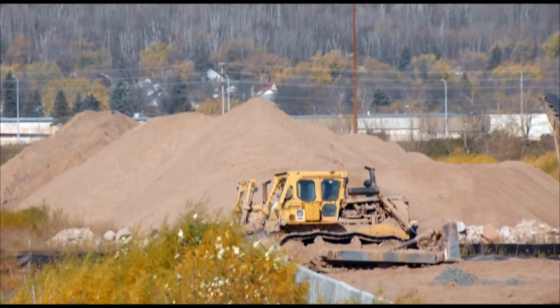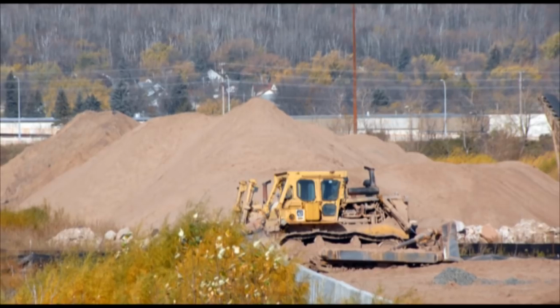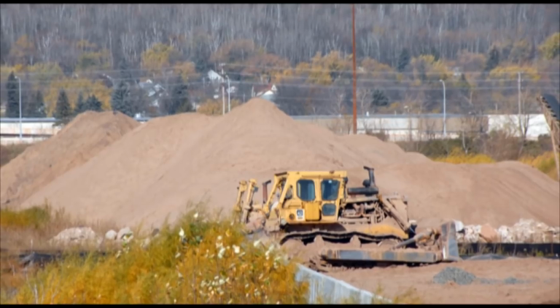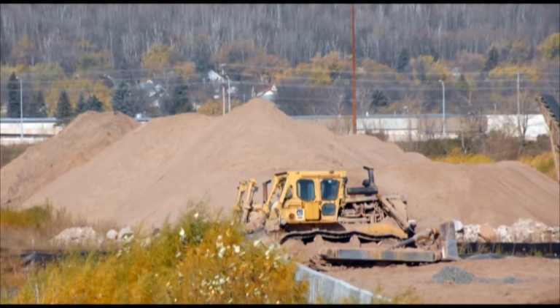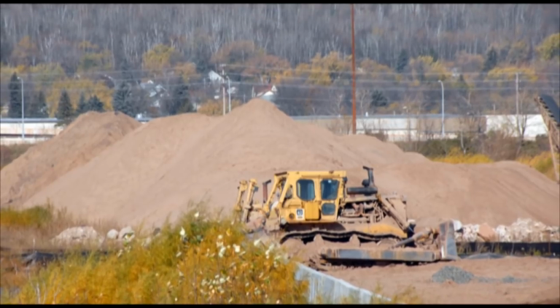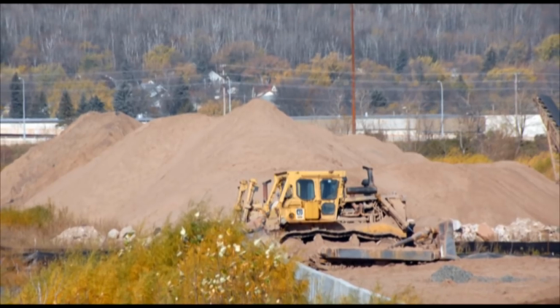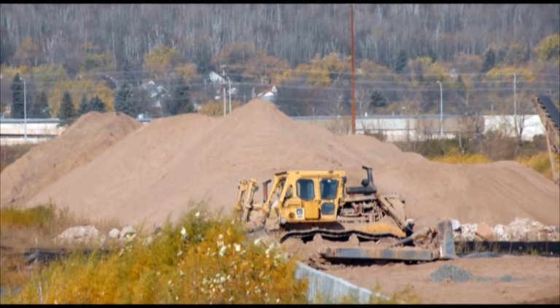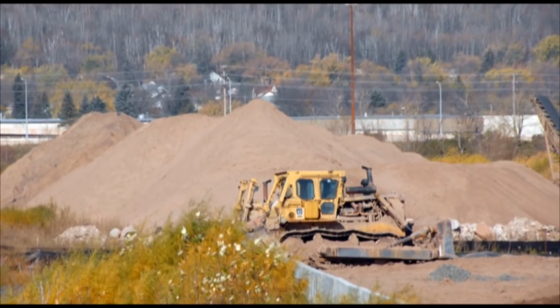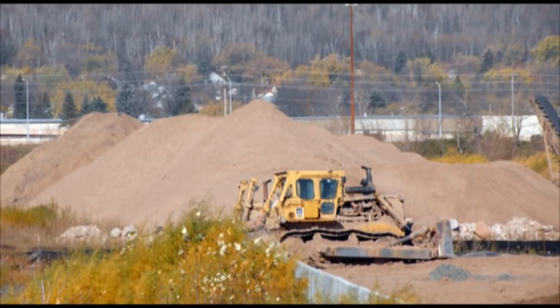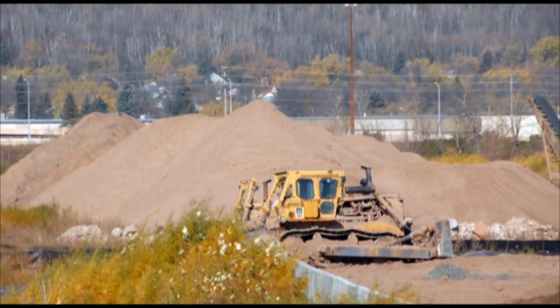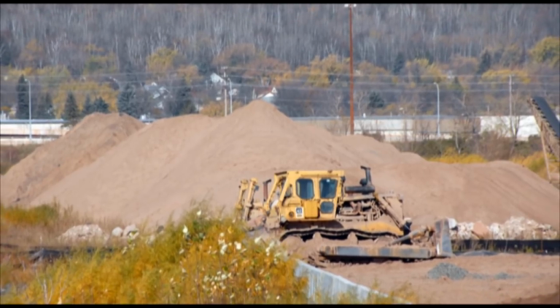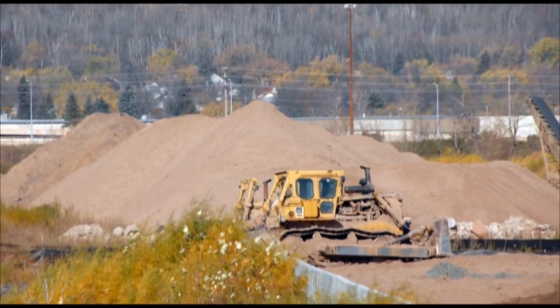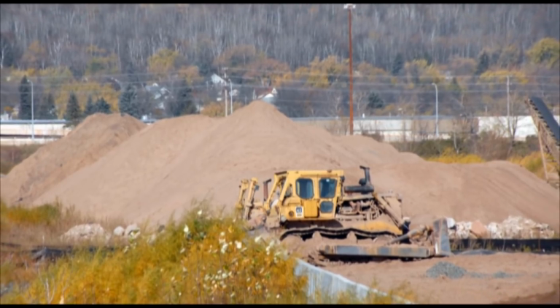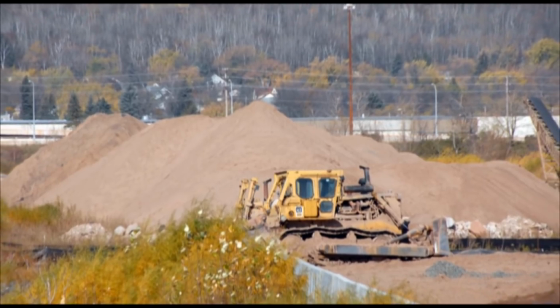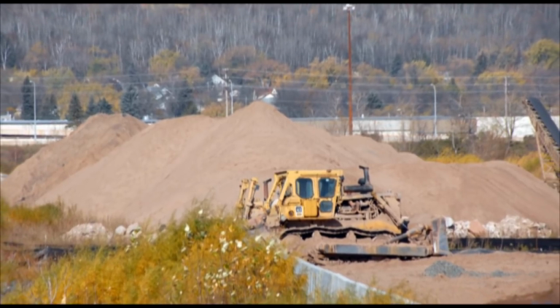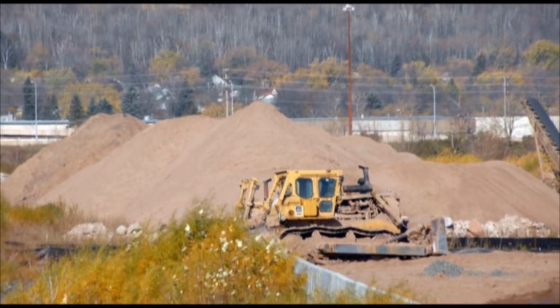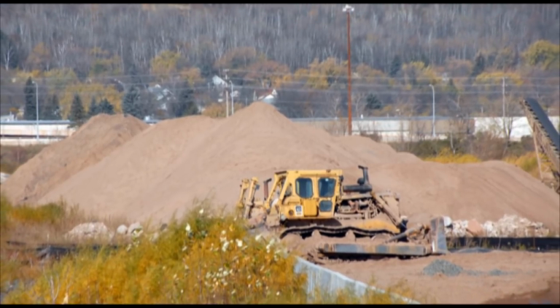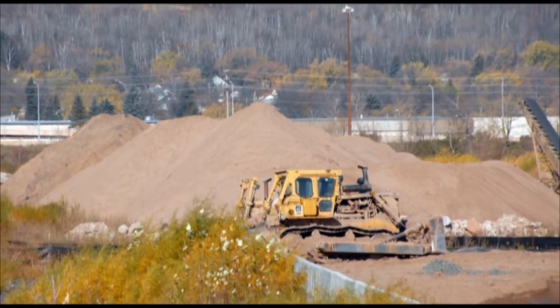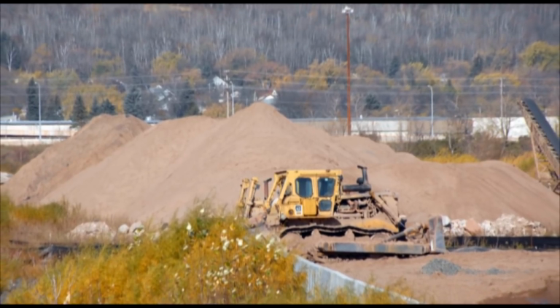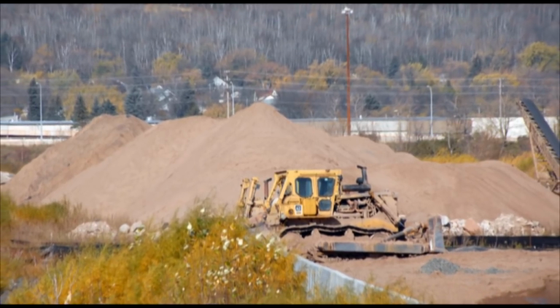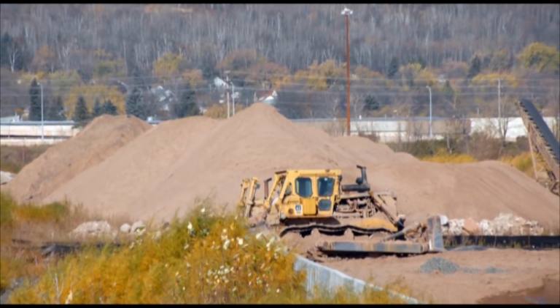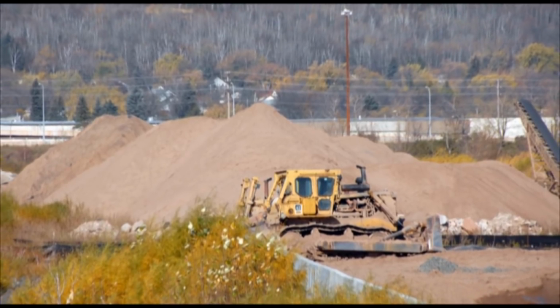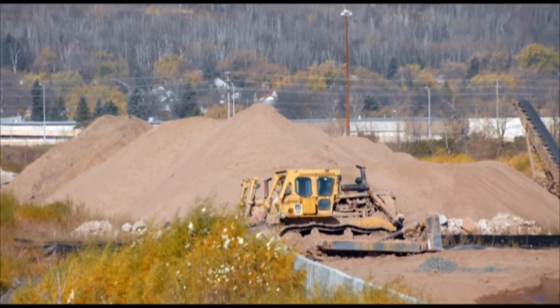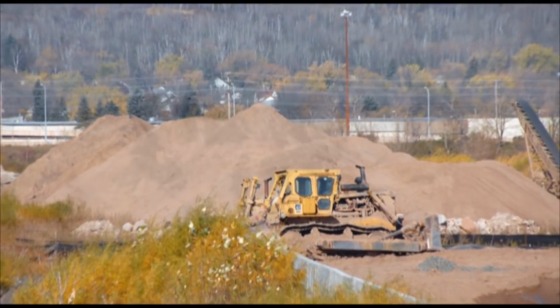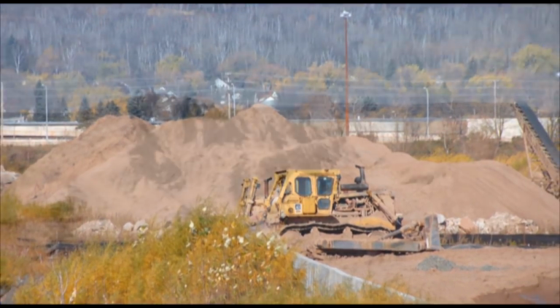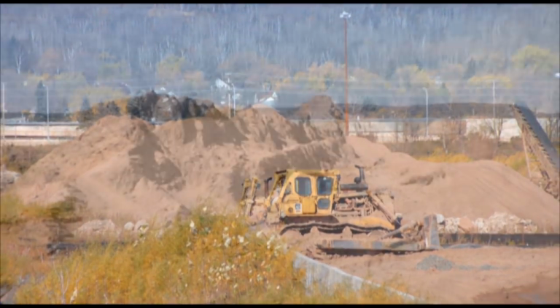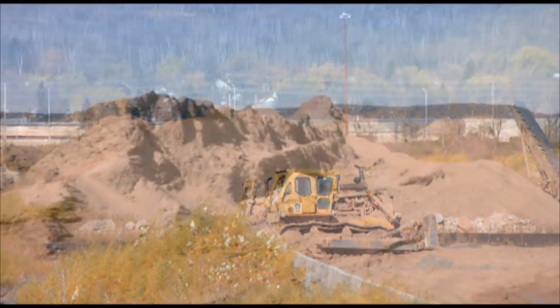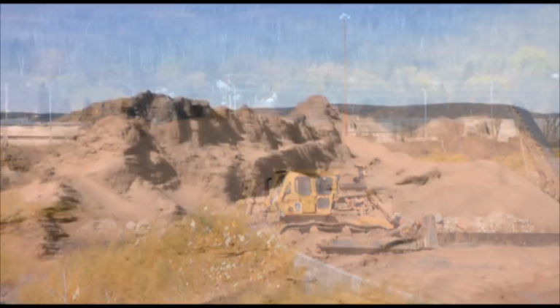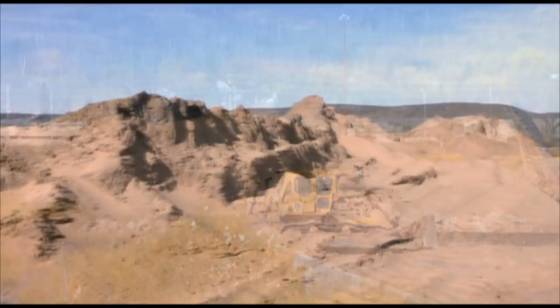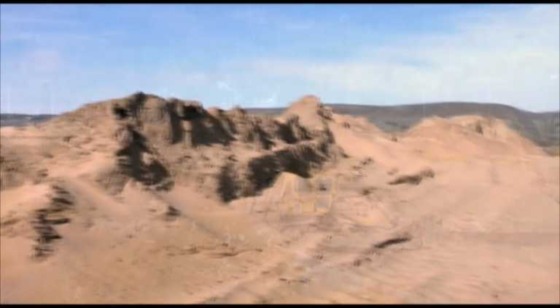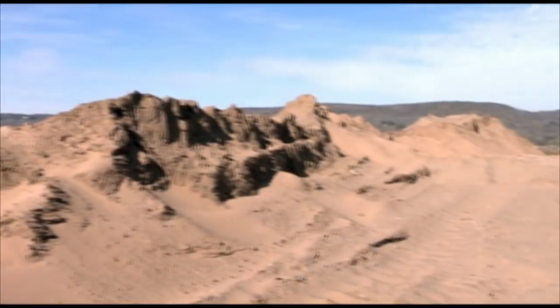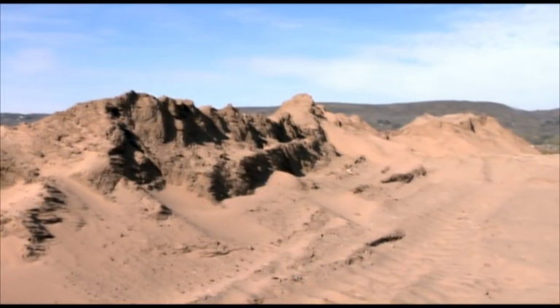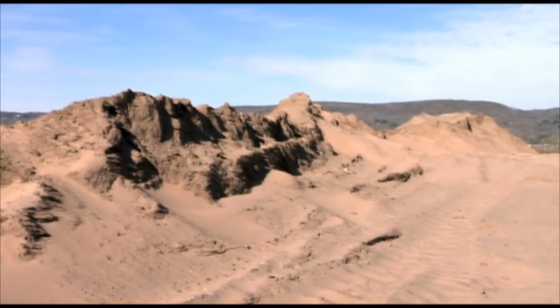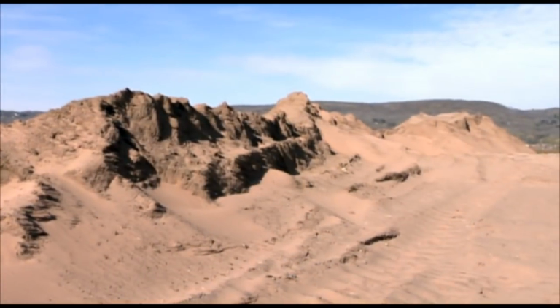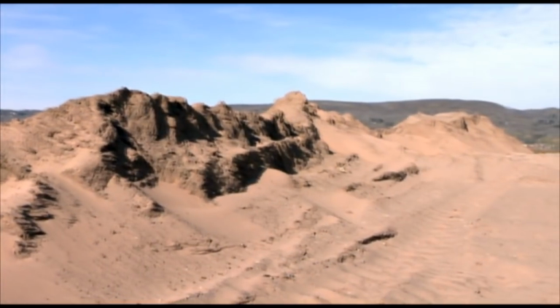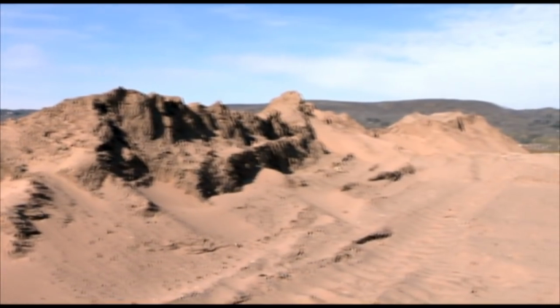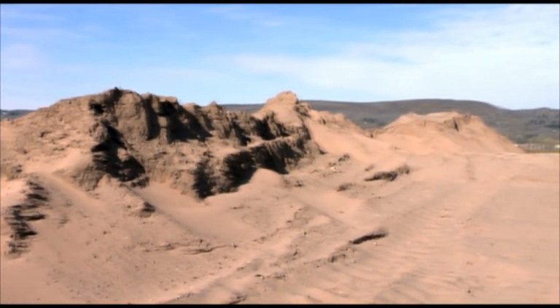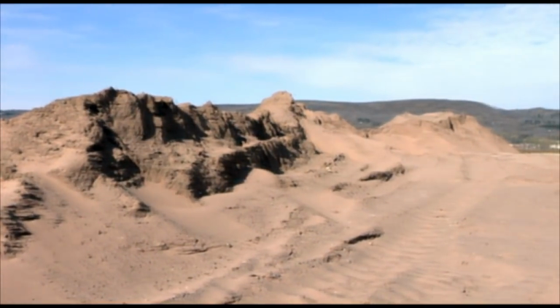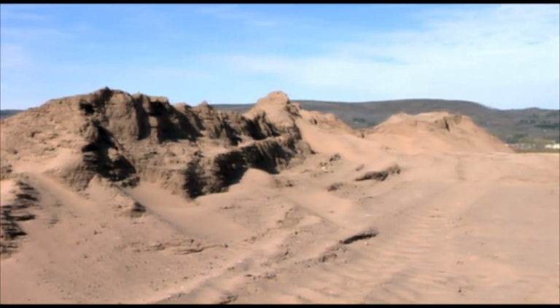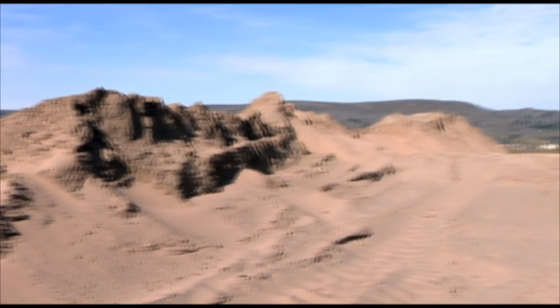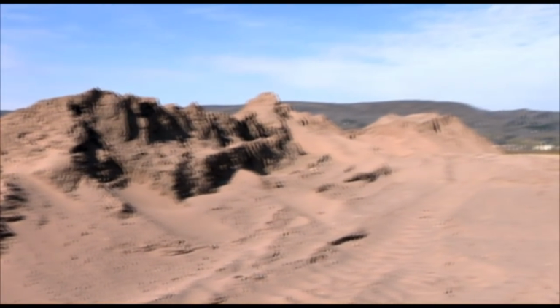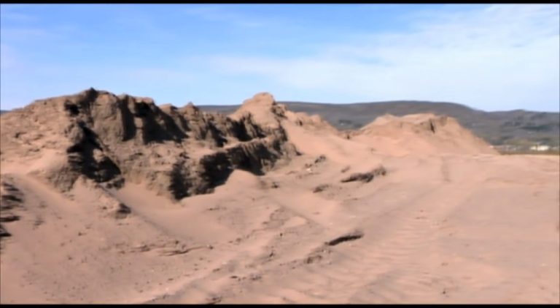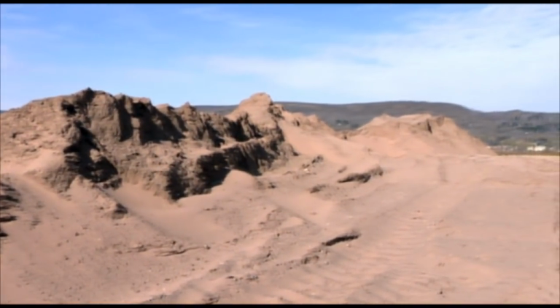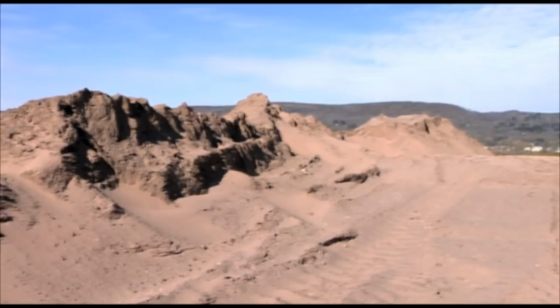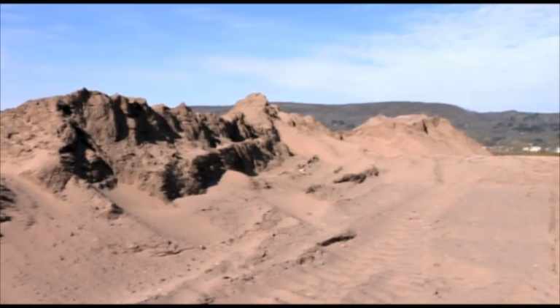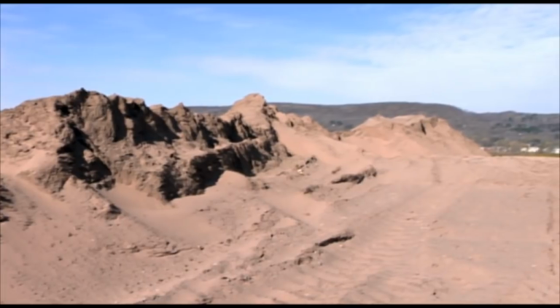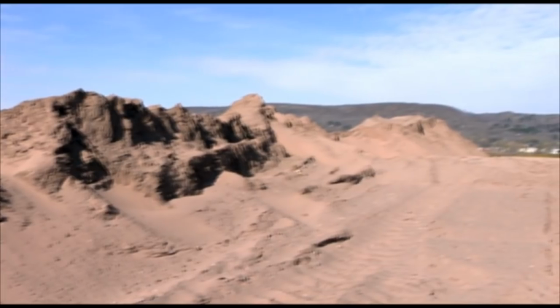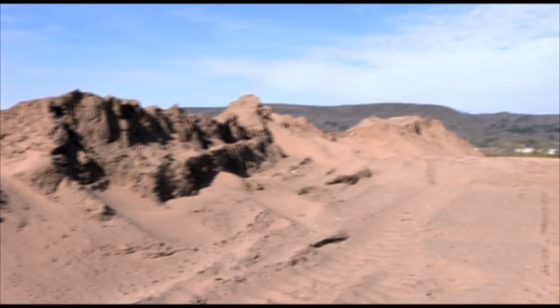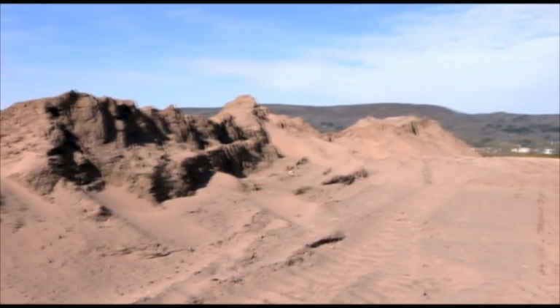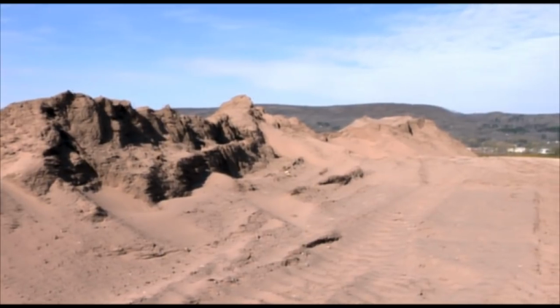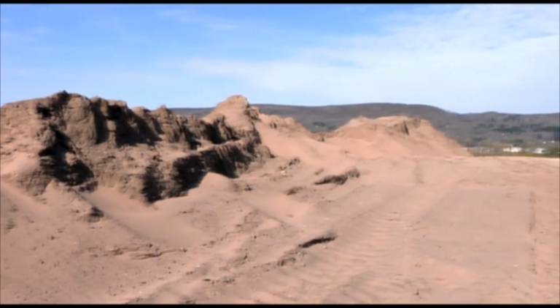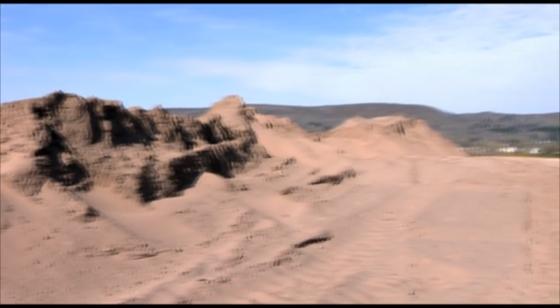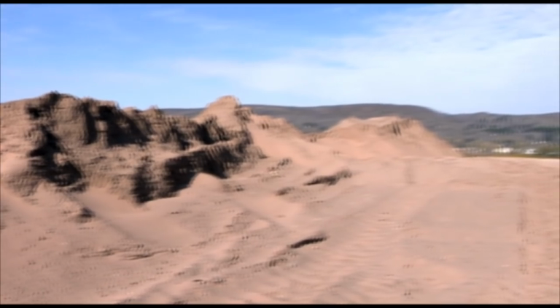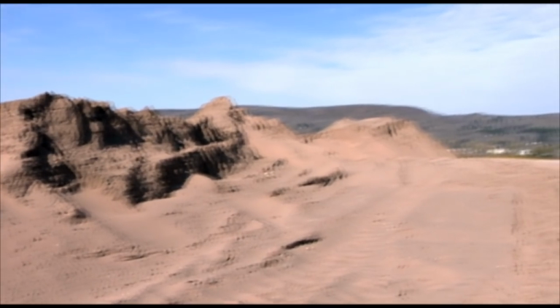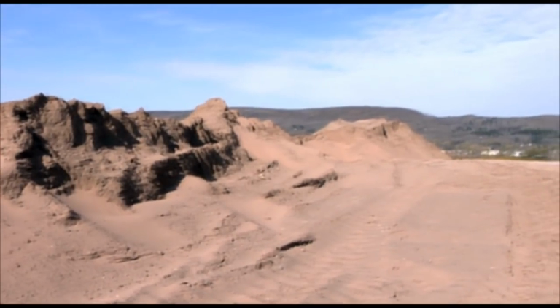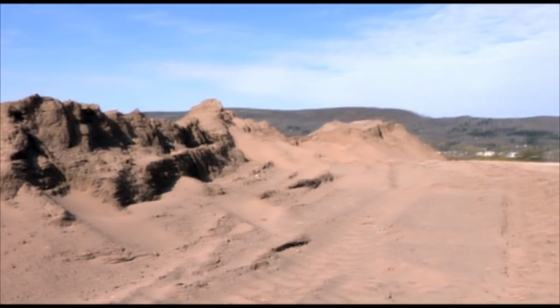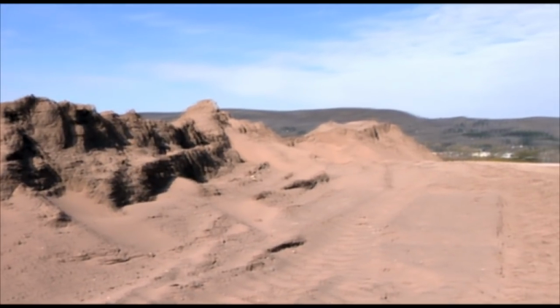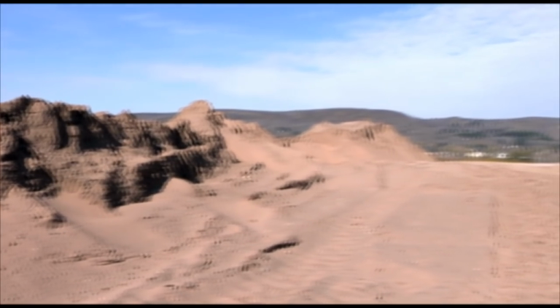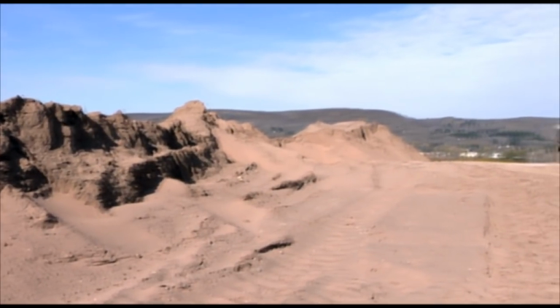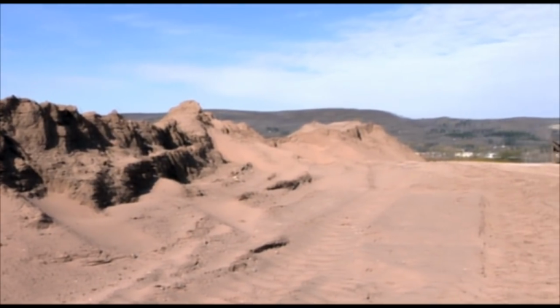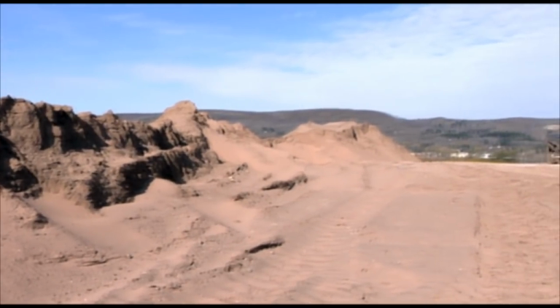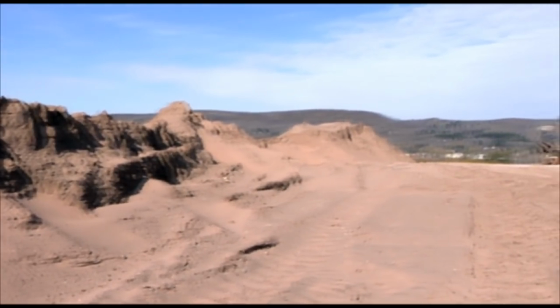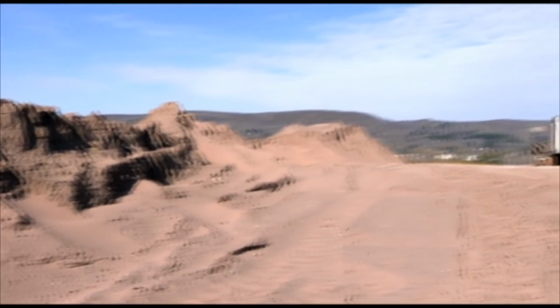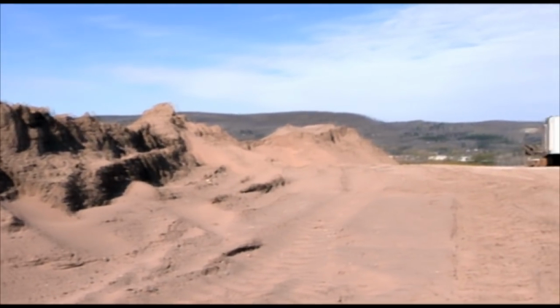Historically, the scooped-up sediments are considered a waste product, often called dredged spoils. Marine Tech looks at it as a valuable resource.